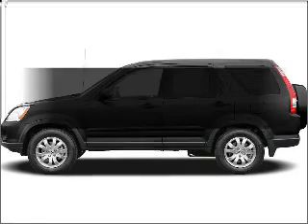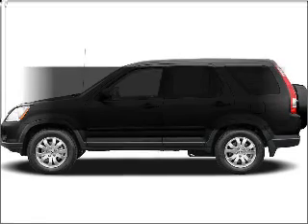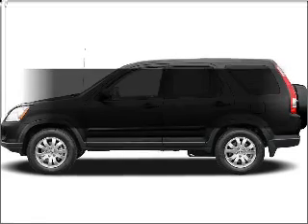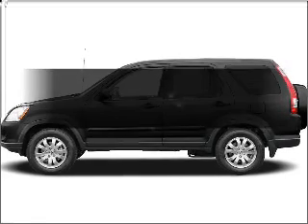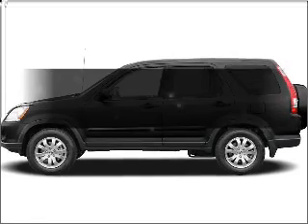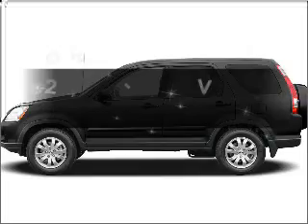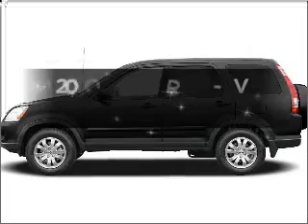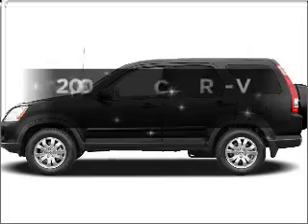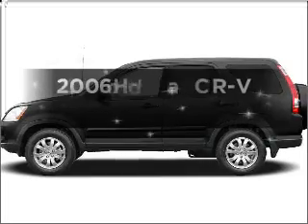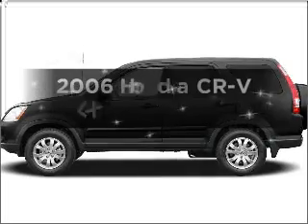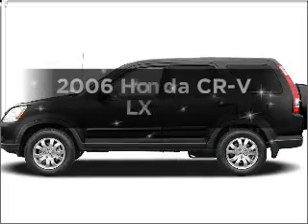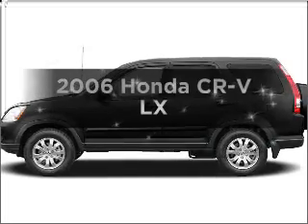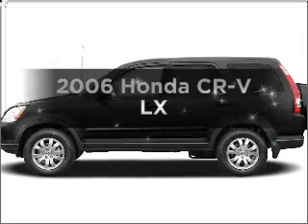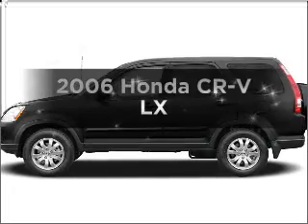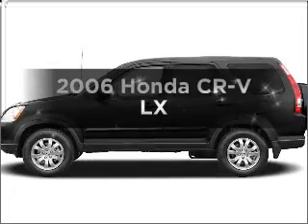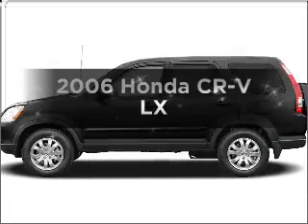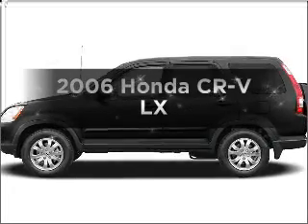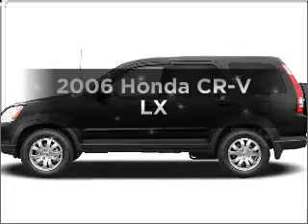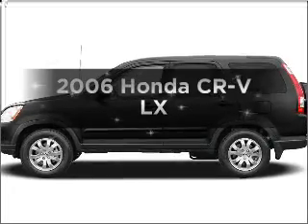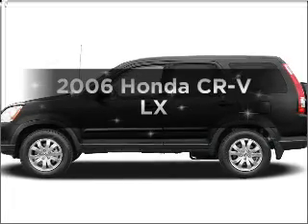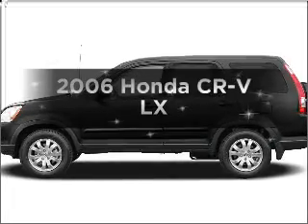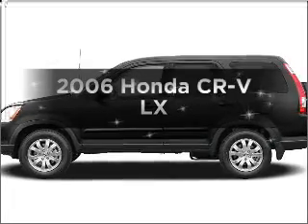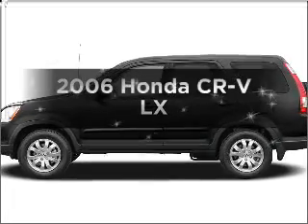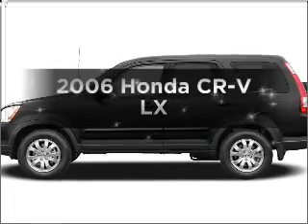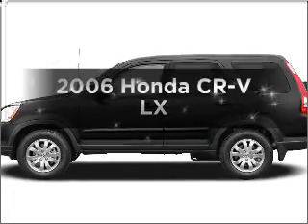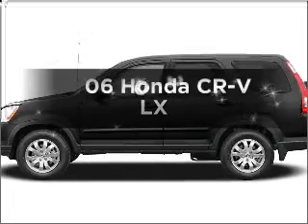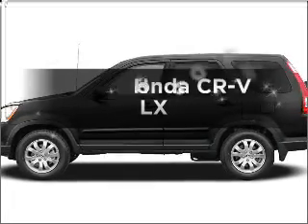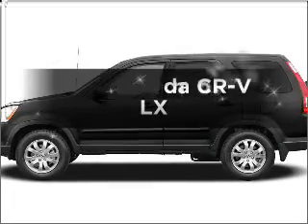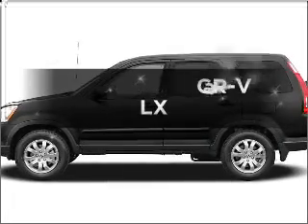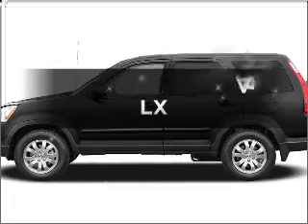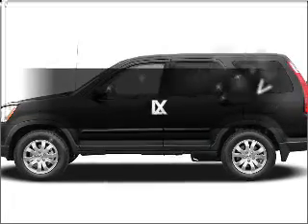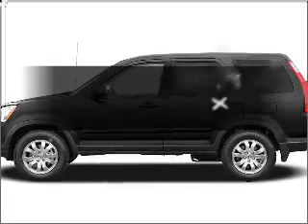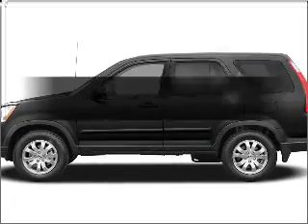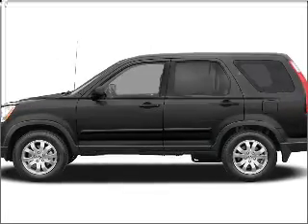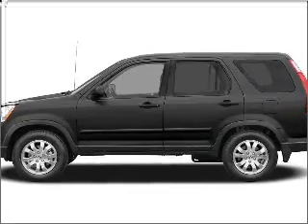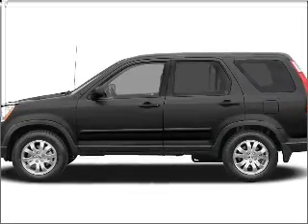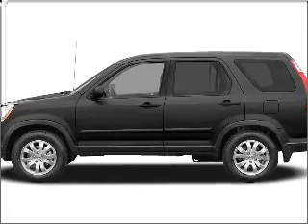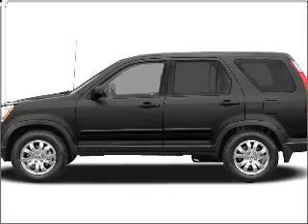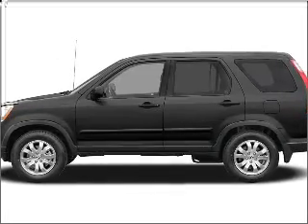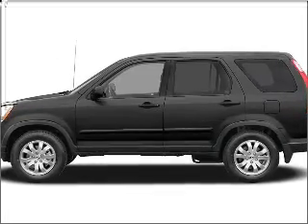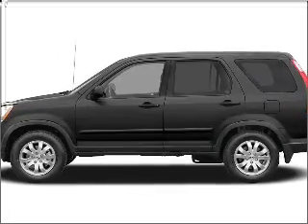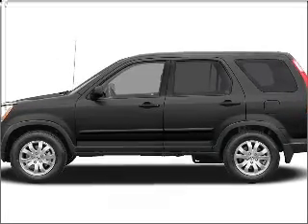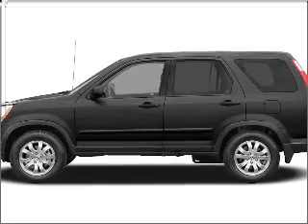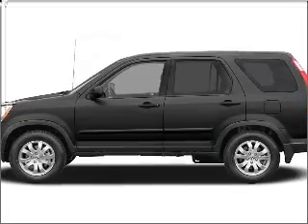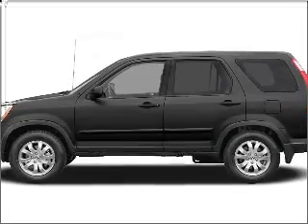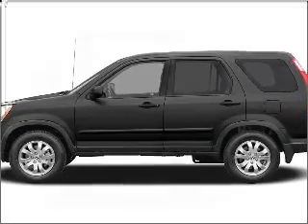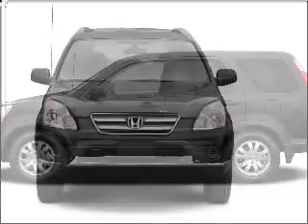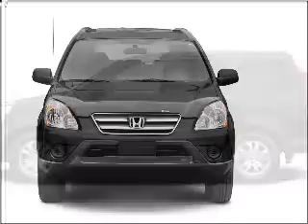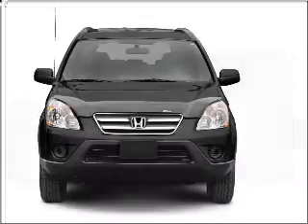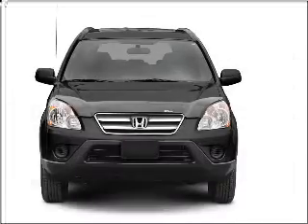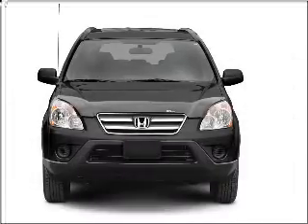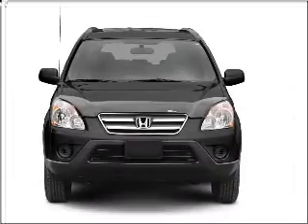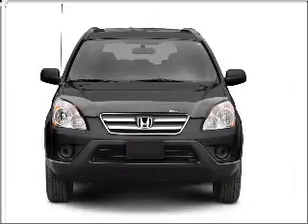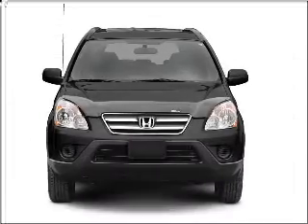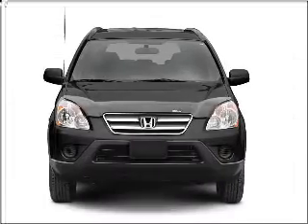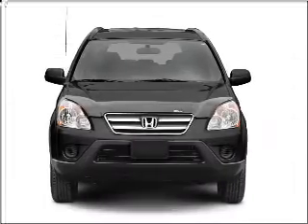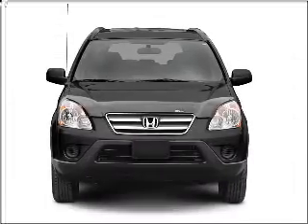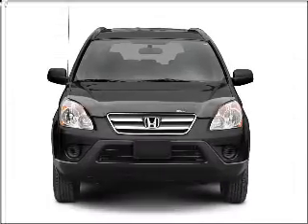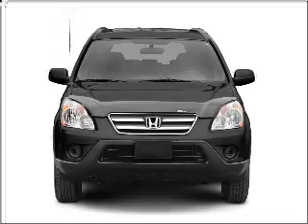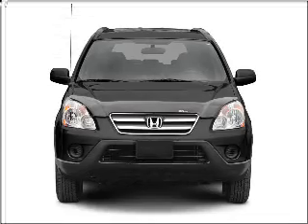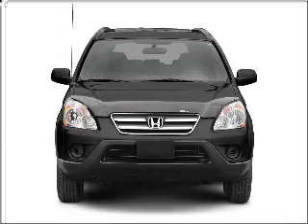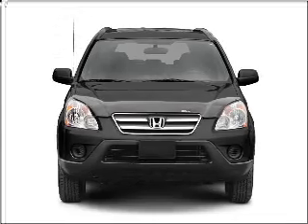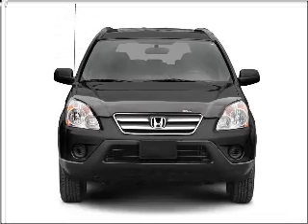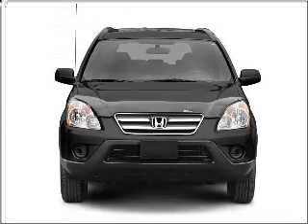Get noticed in this 2006 Honda CR-V. If you're looking for a first-rate auto, this one could be yours today.